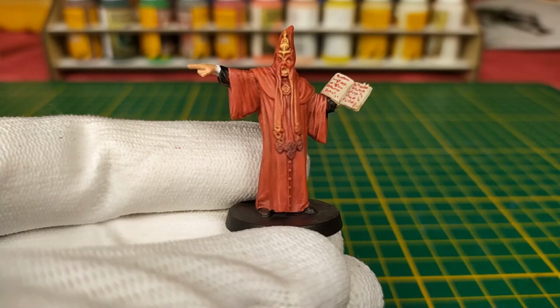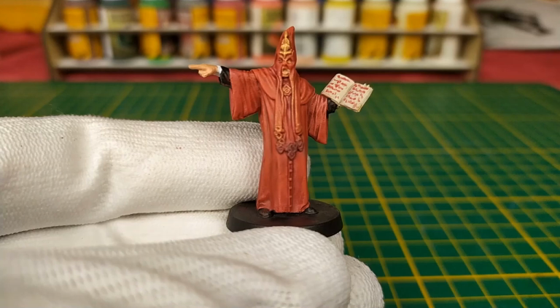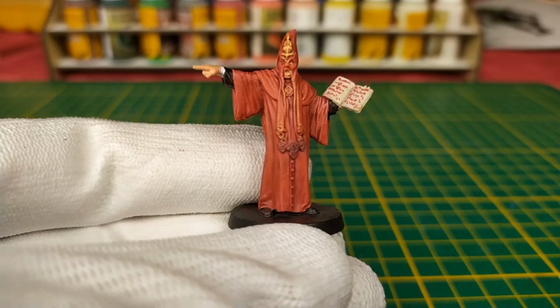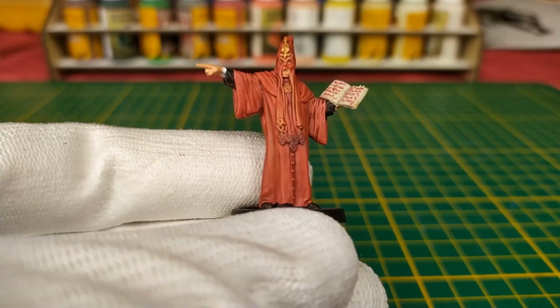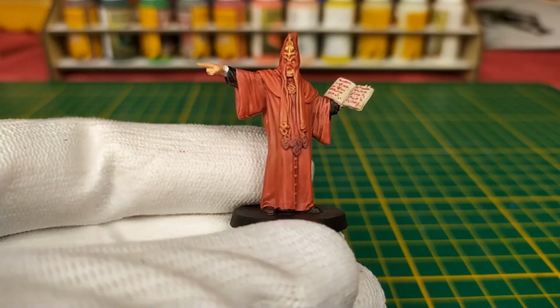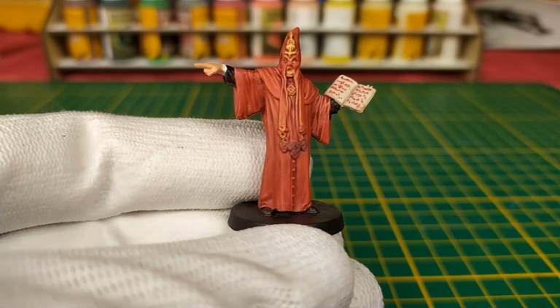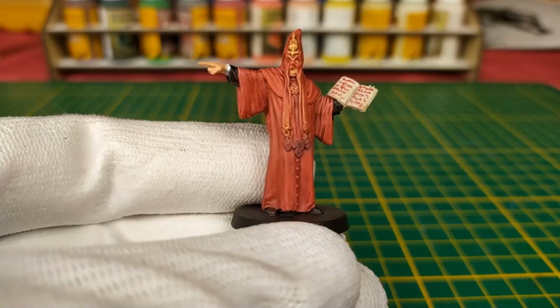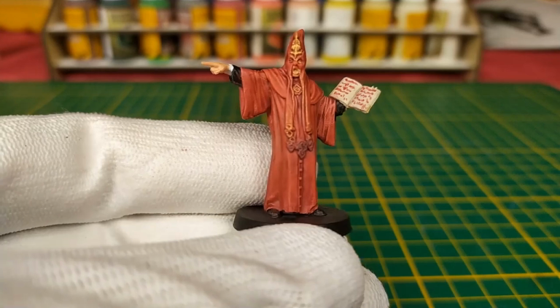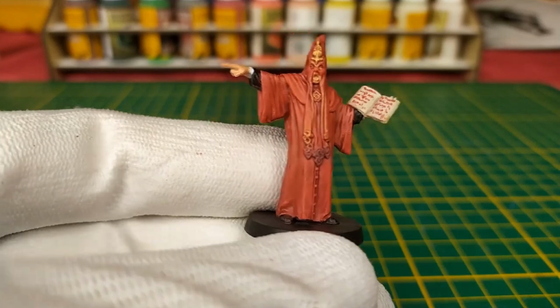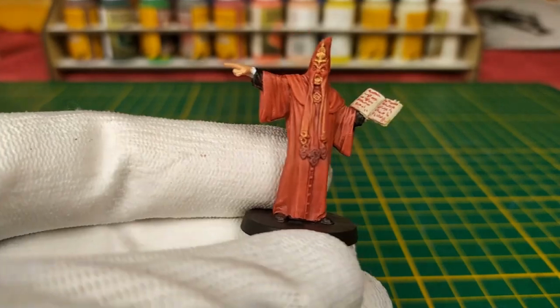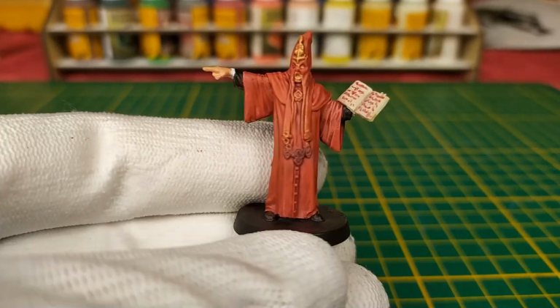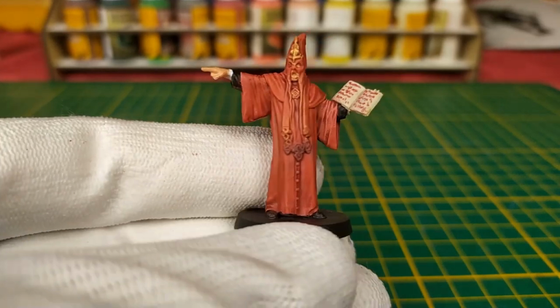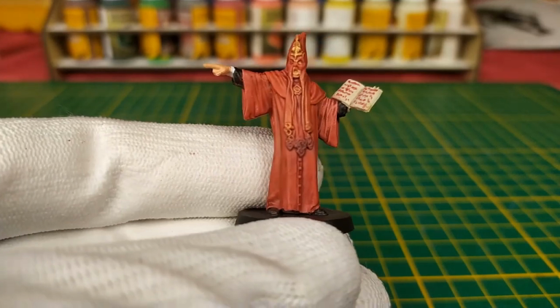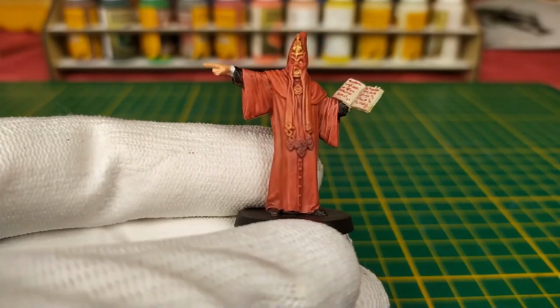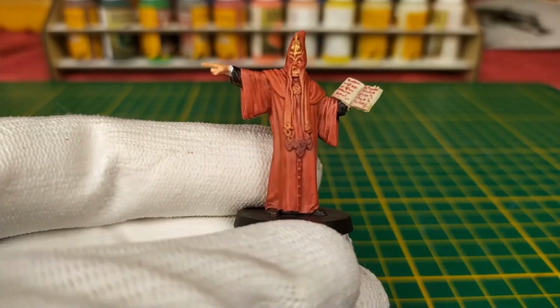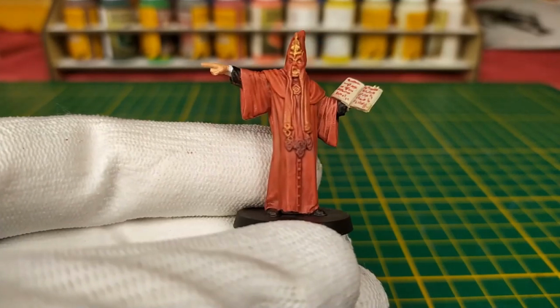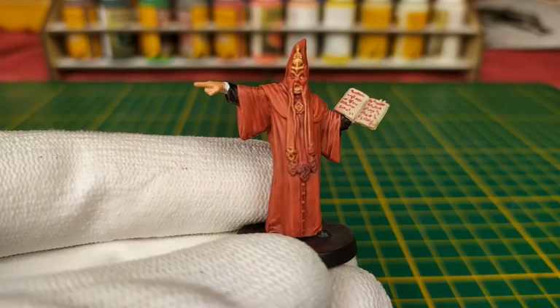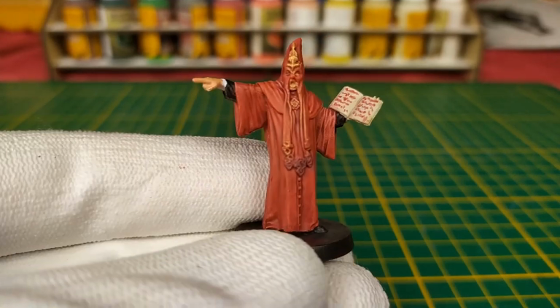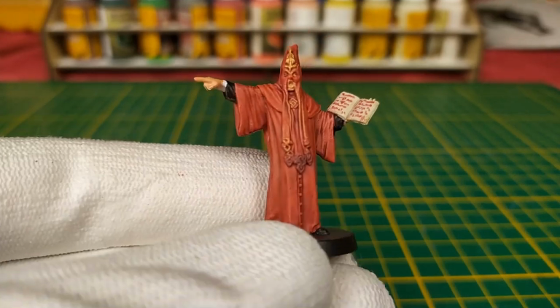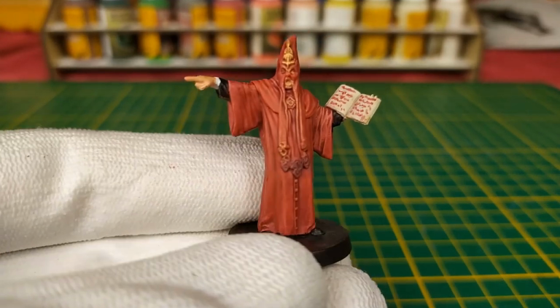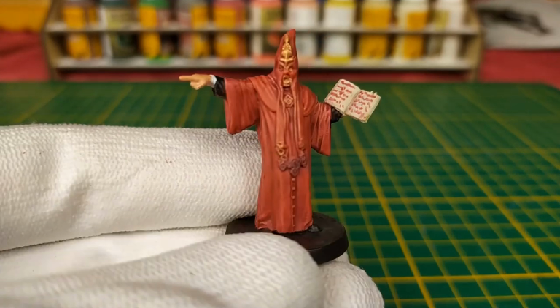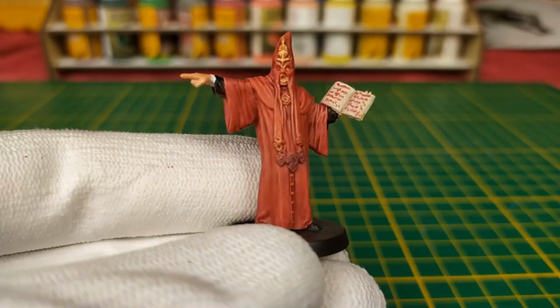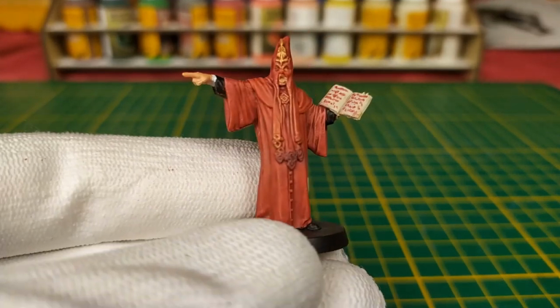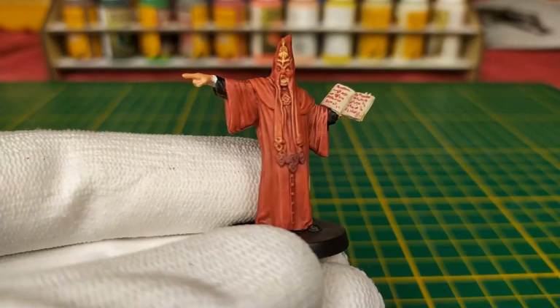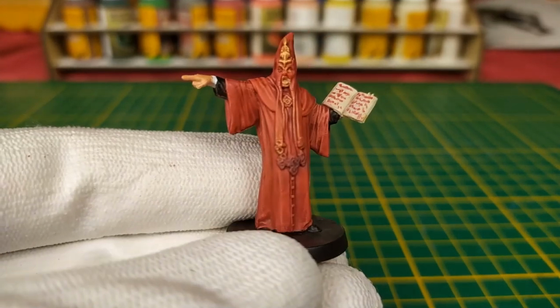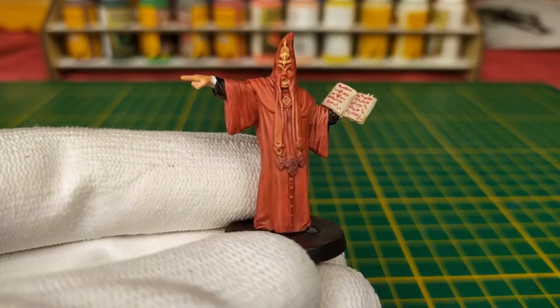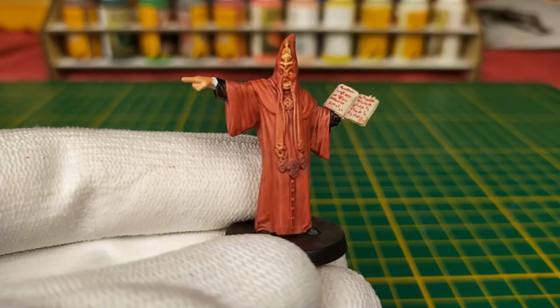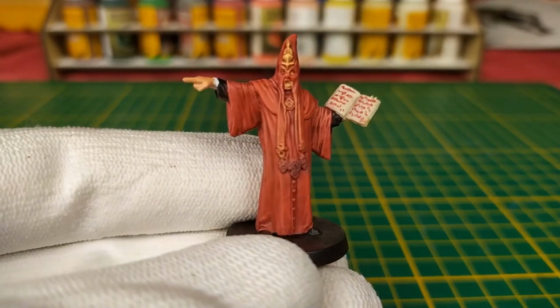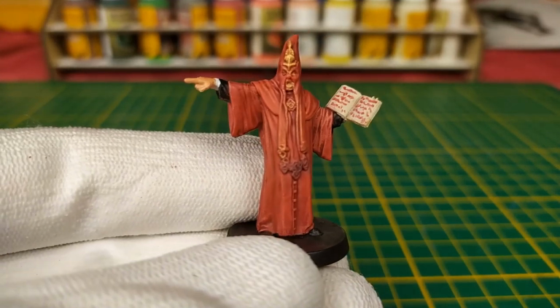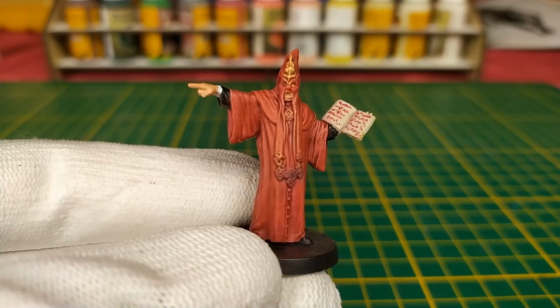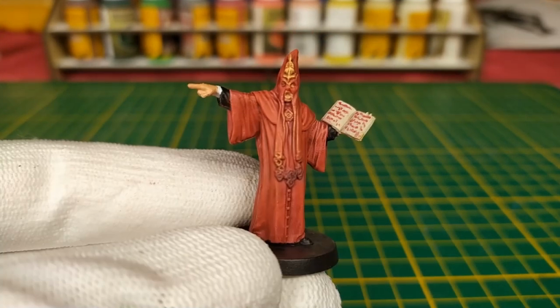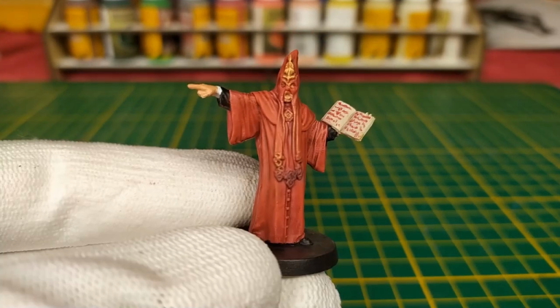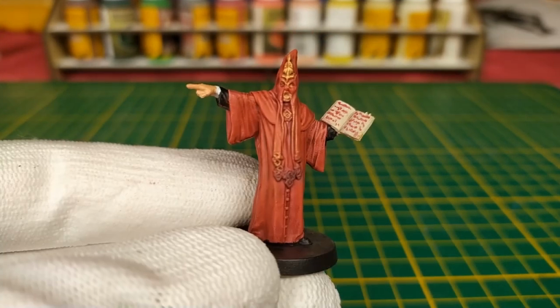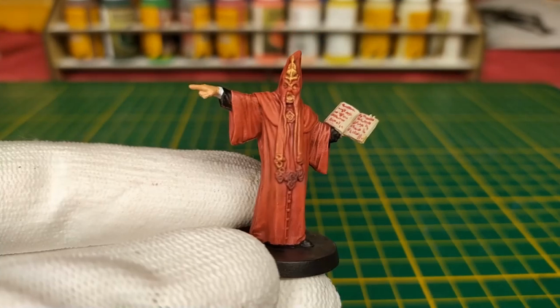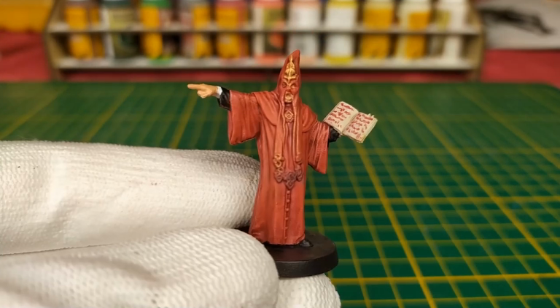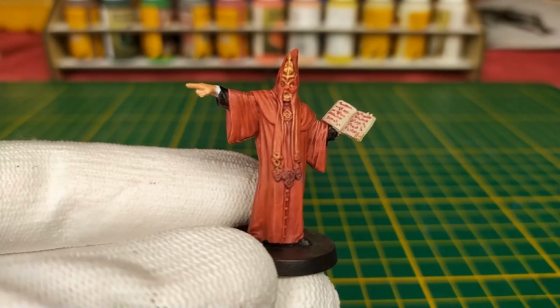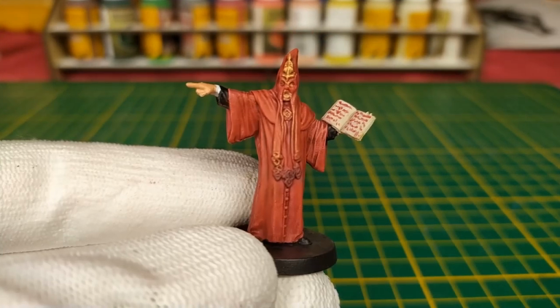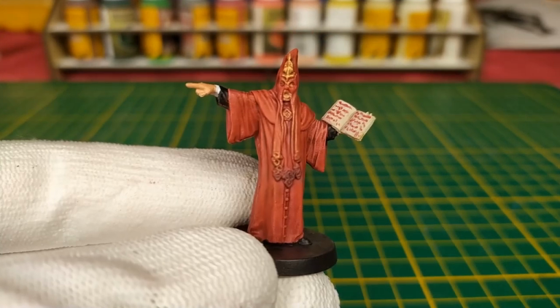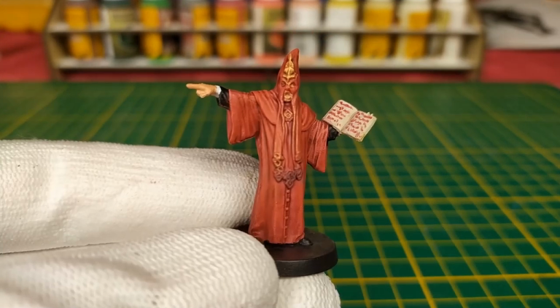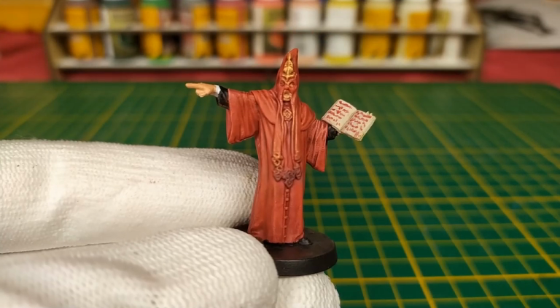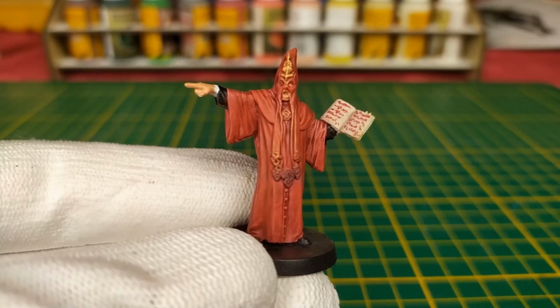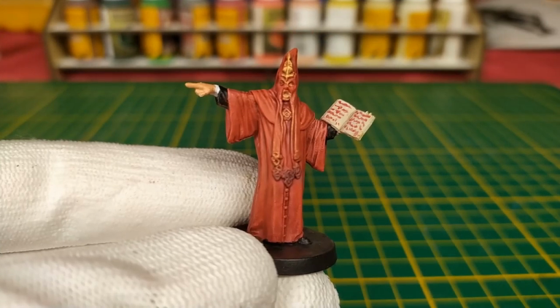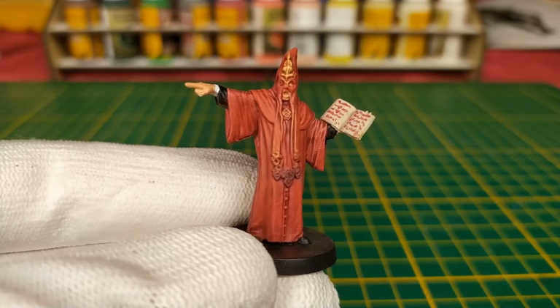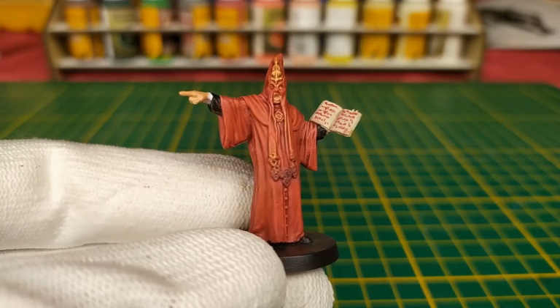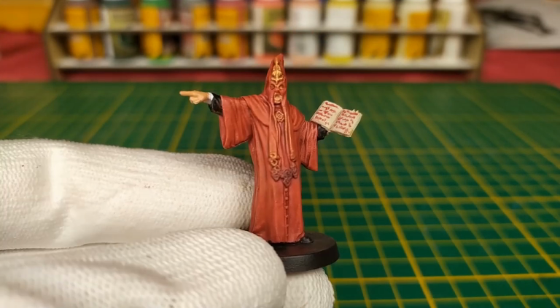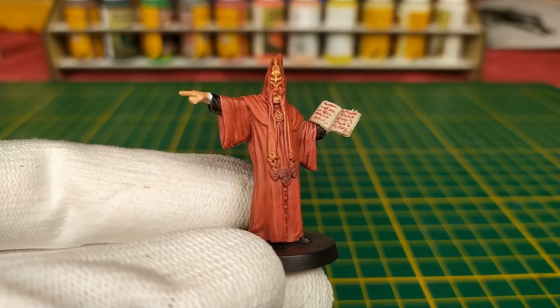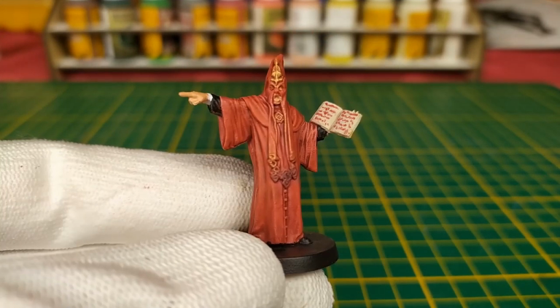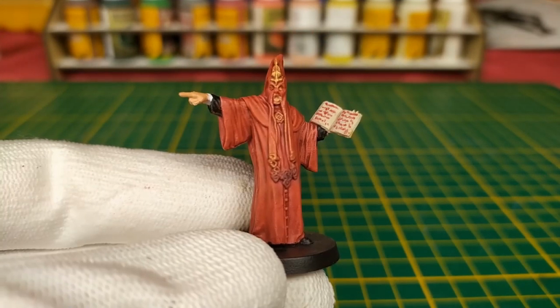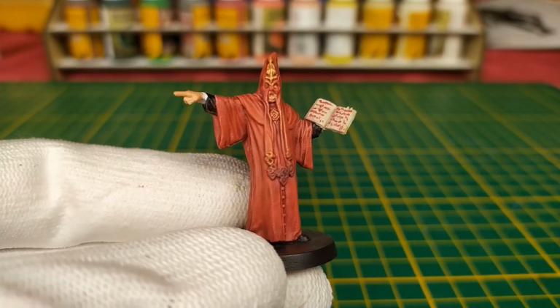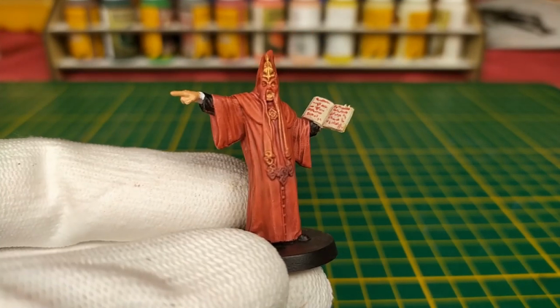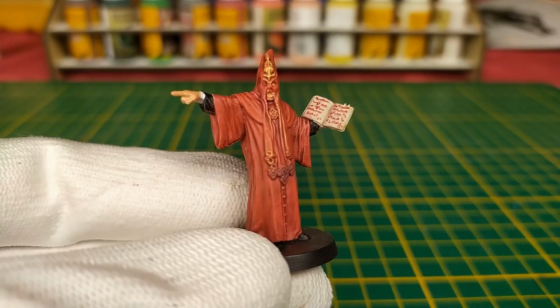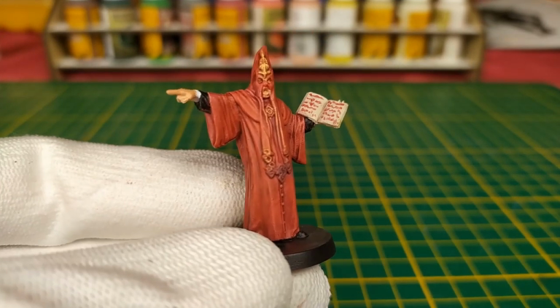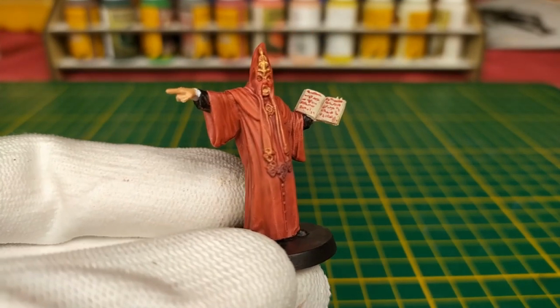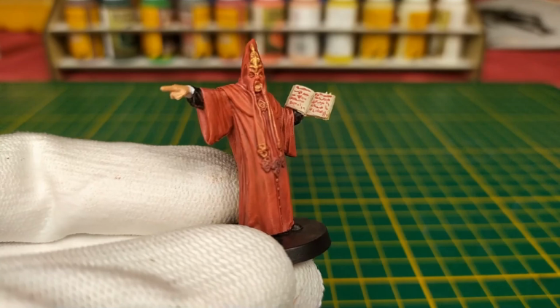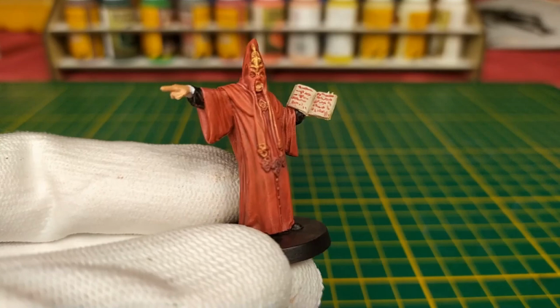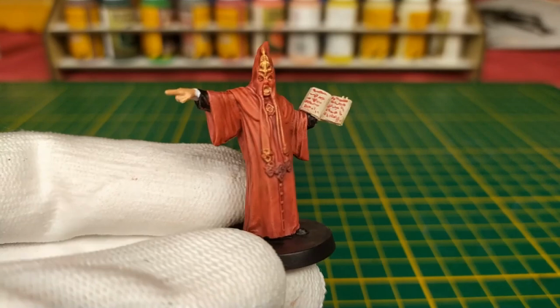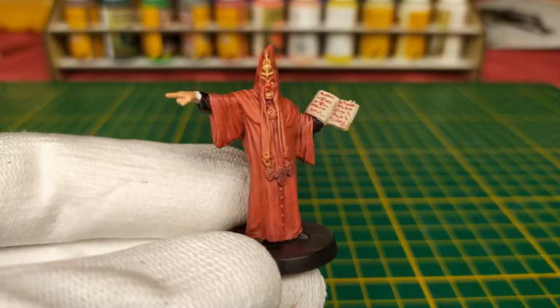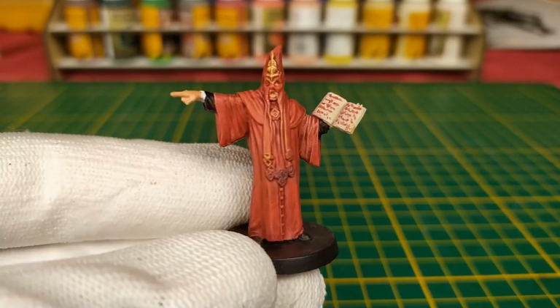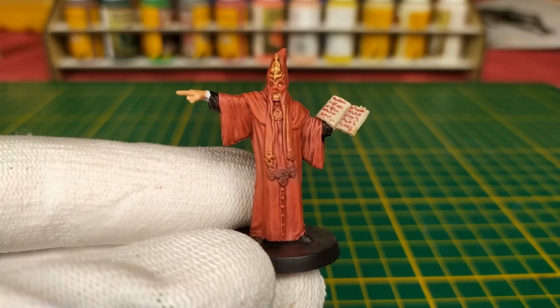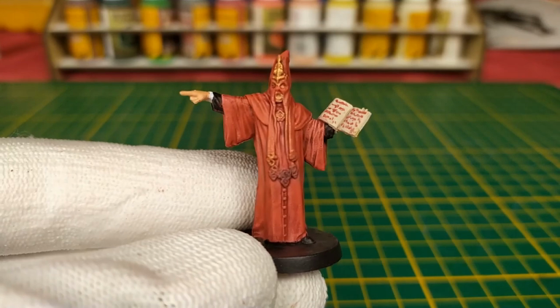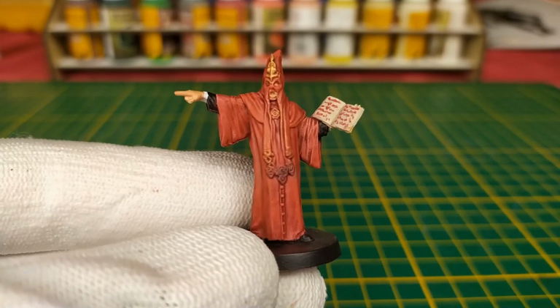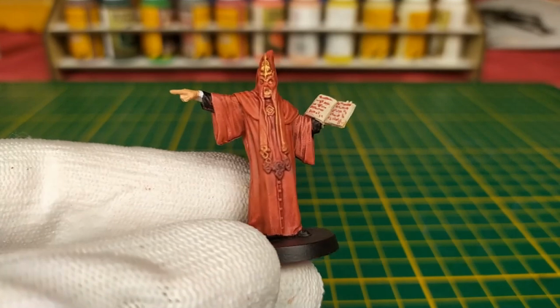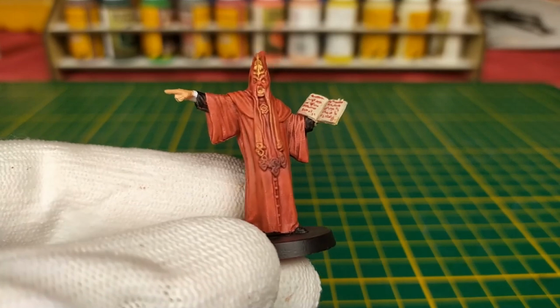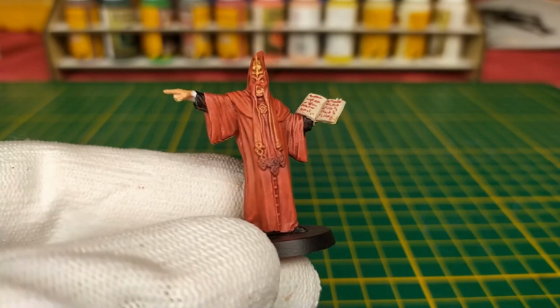Hi all TotalBallGamers, welcome to the third stage of 2-2 speedpainting on the enemies of the Cthulhu Deathmatch box.